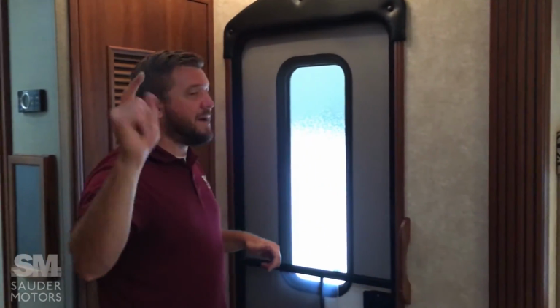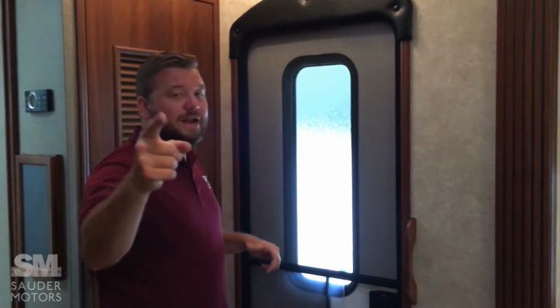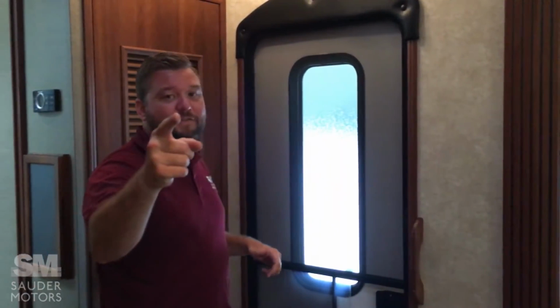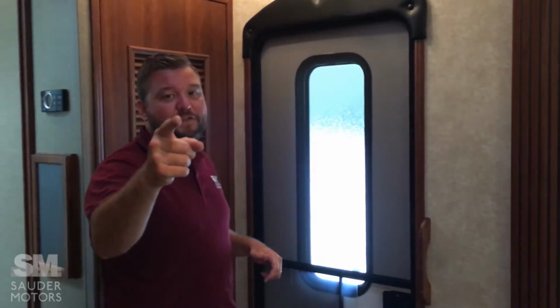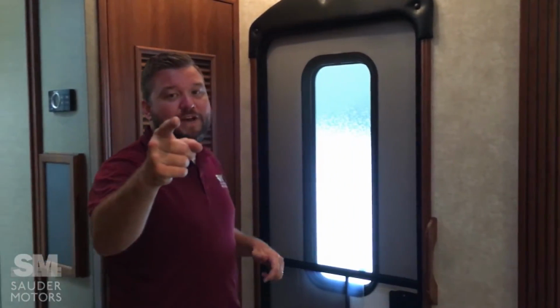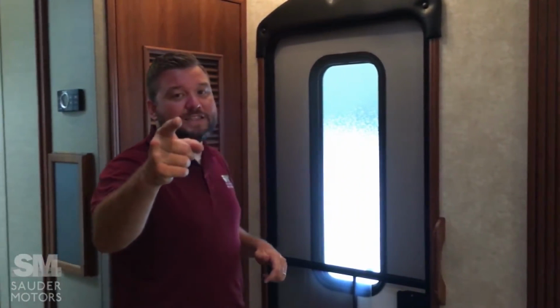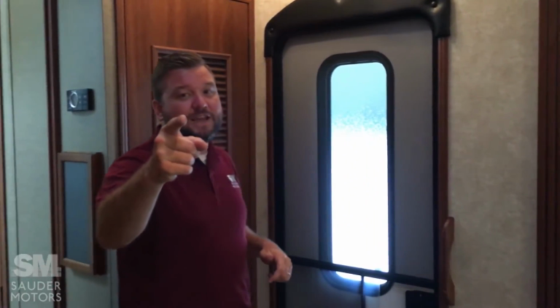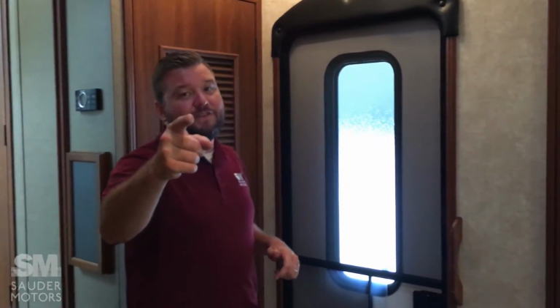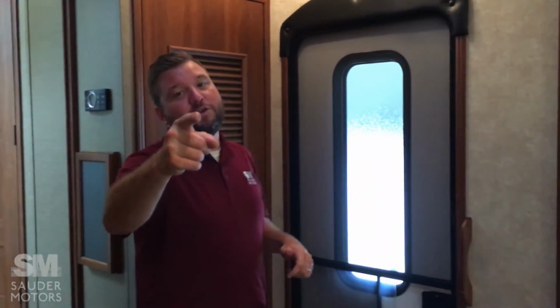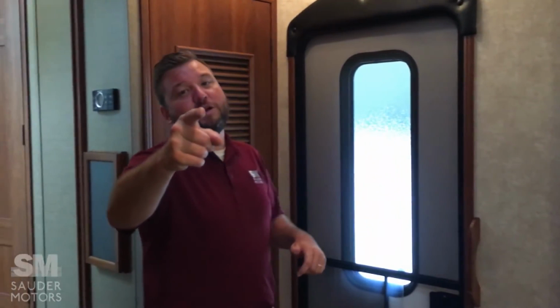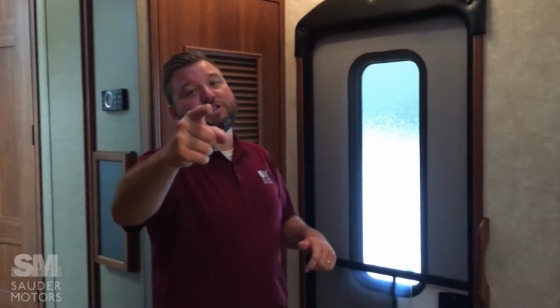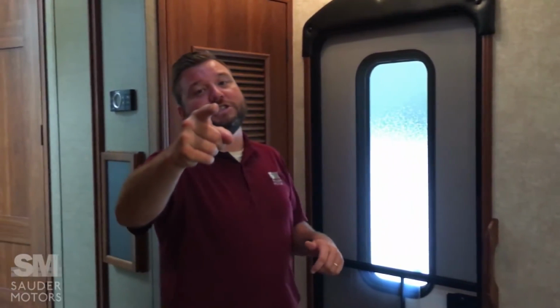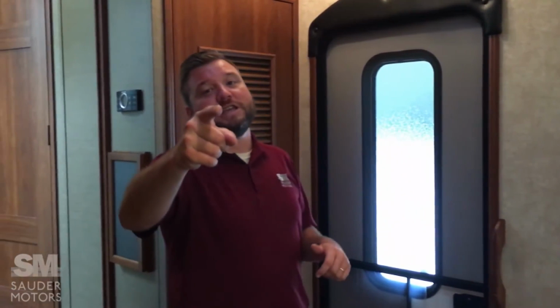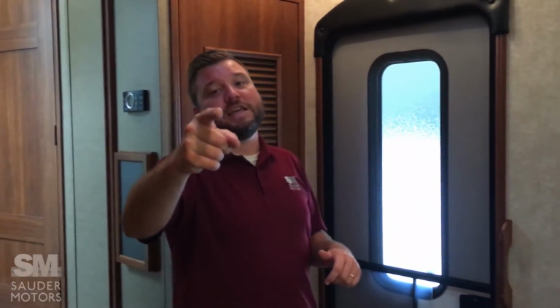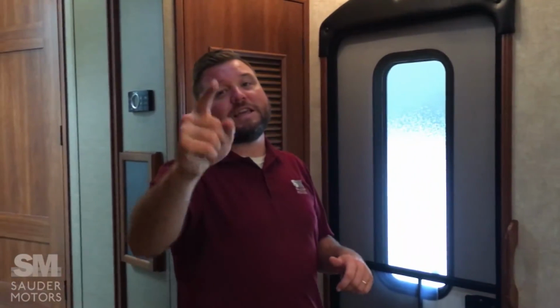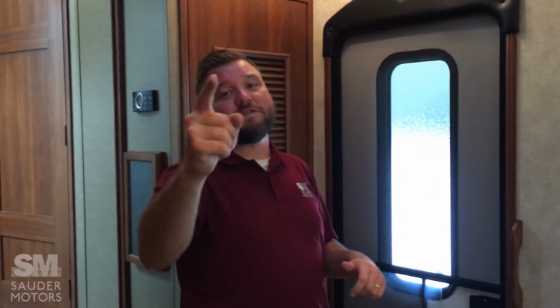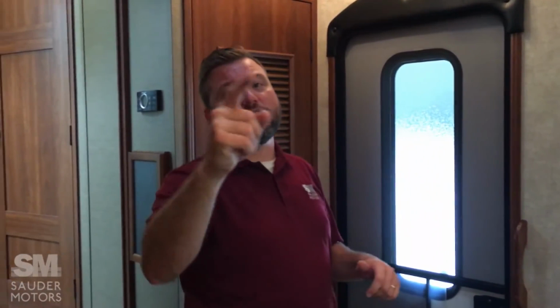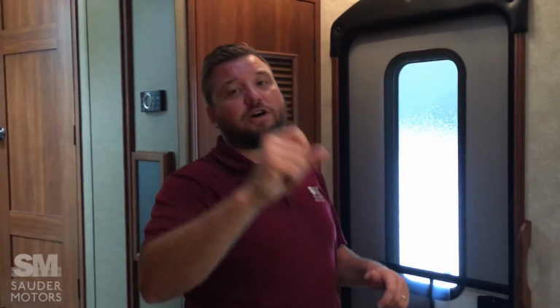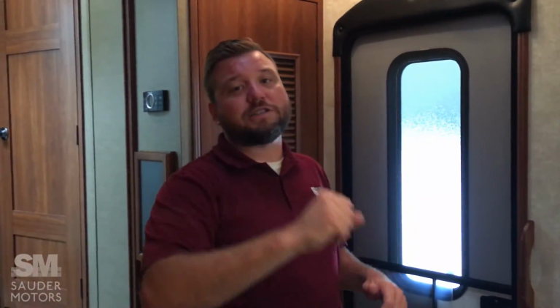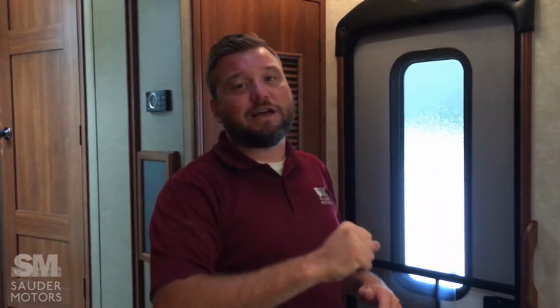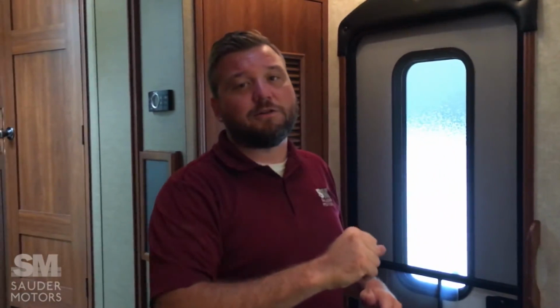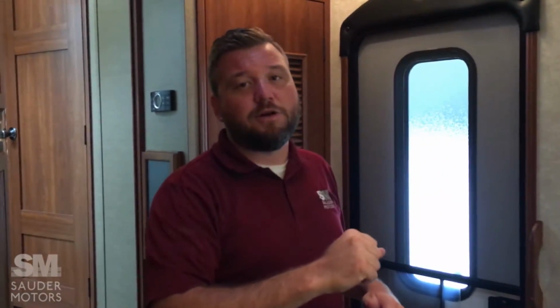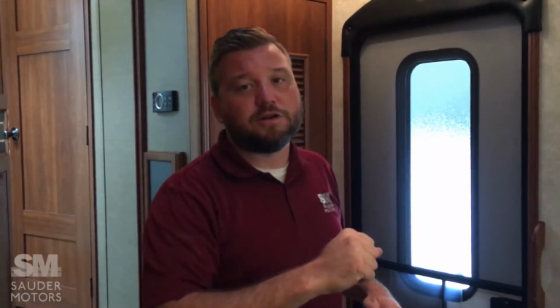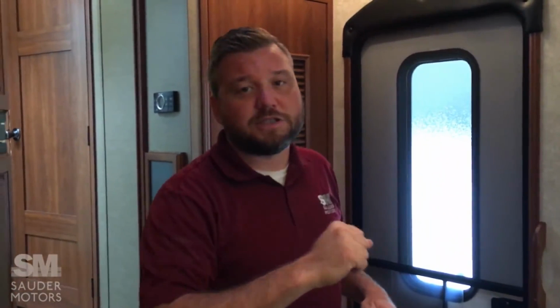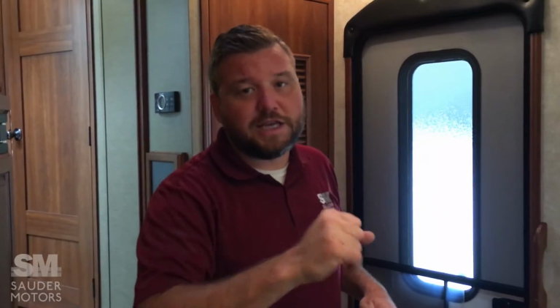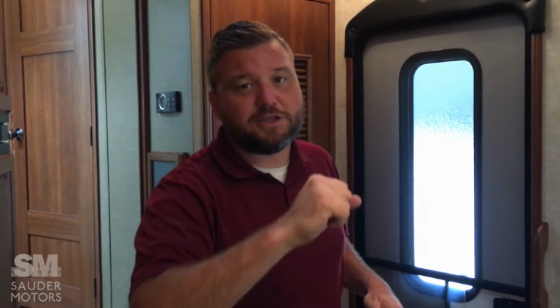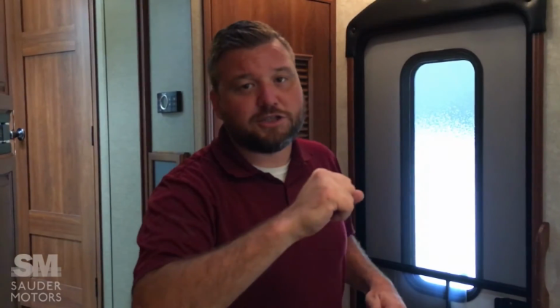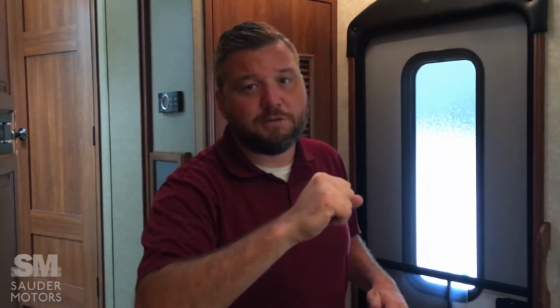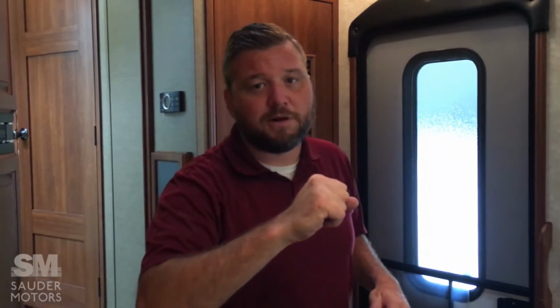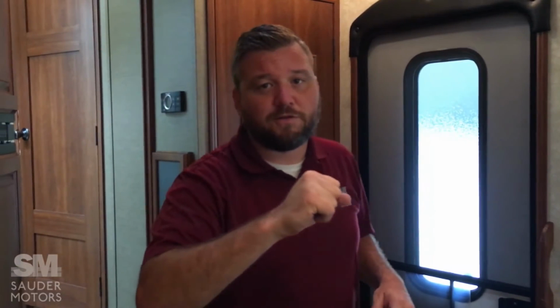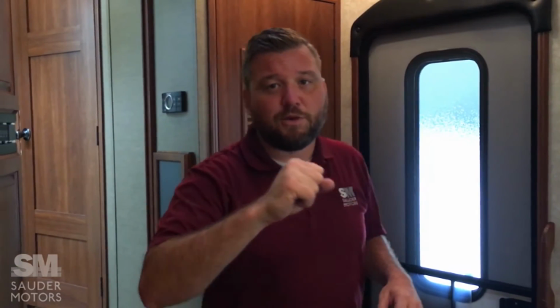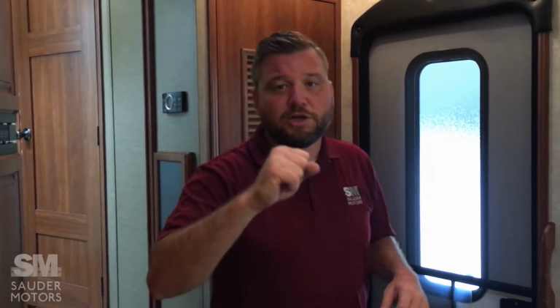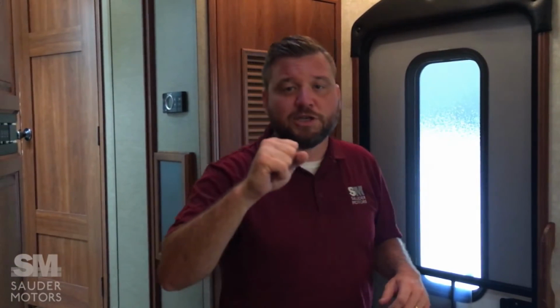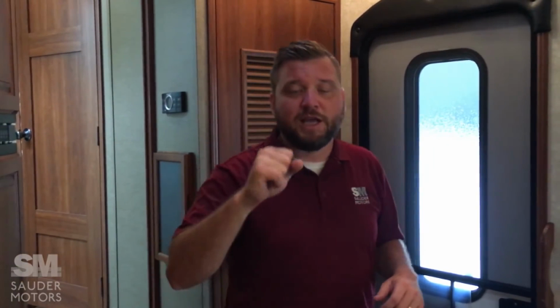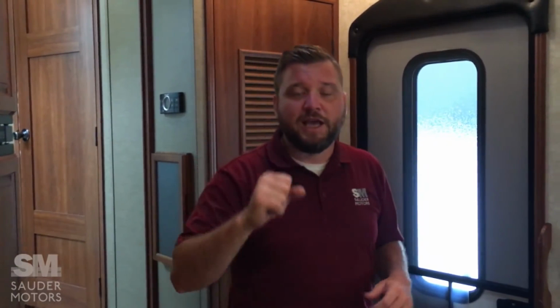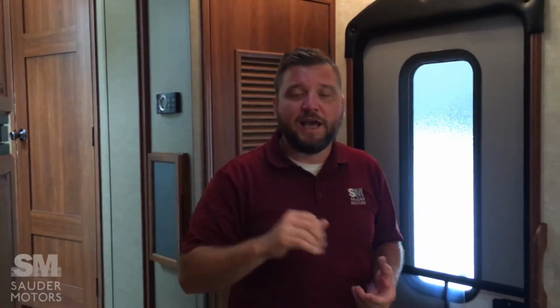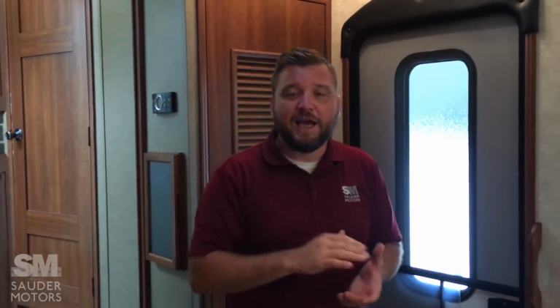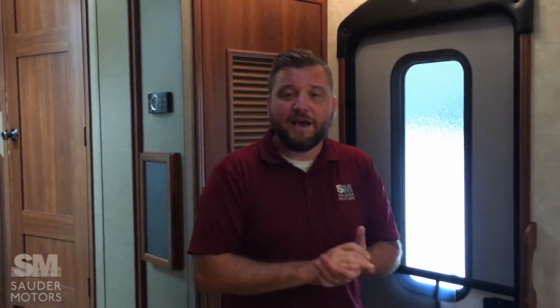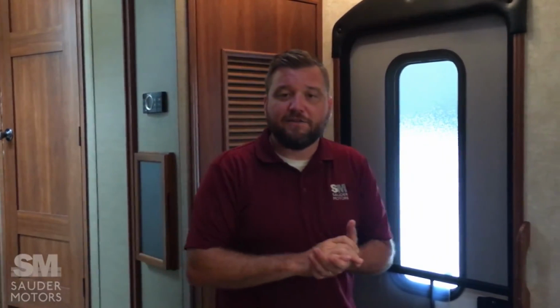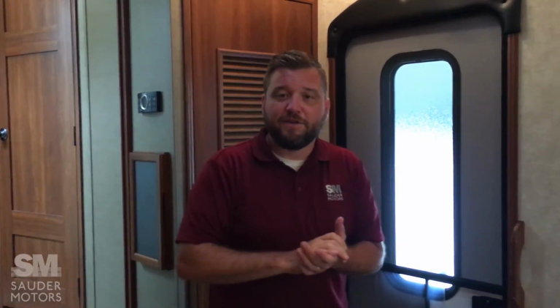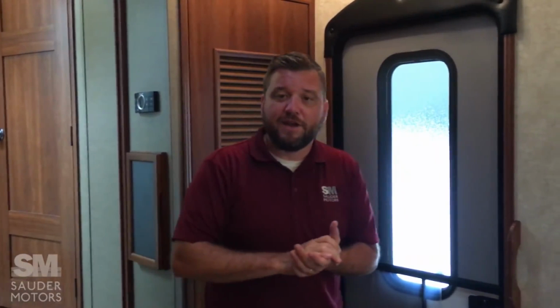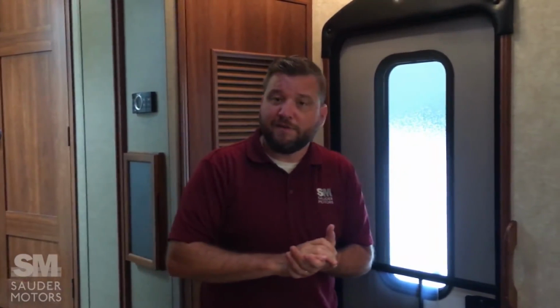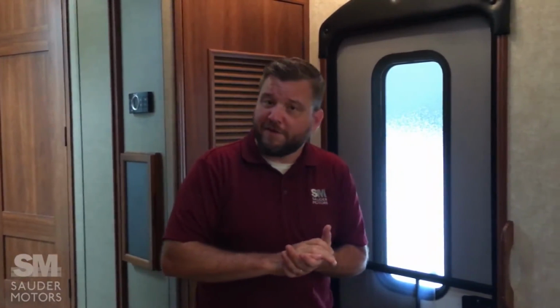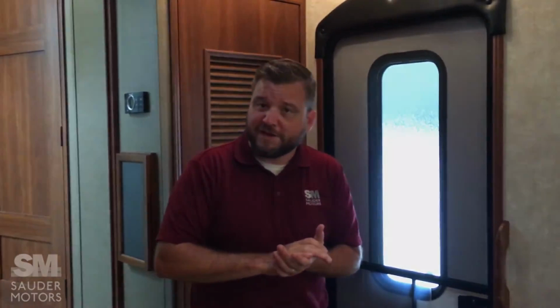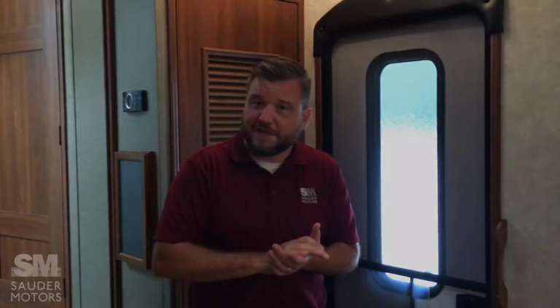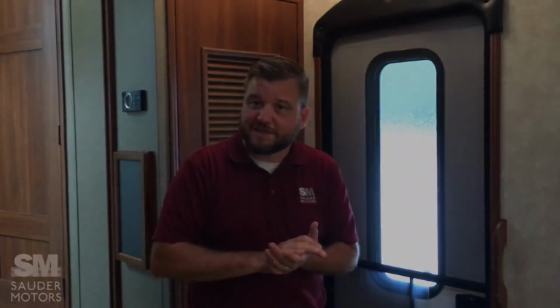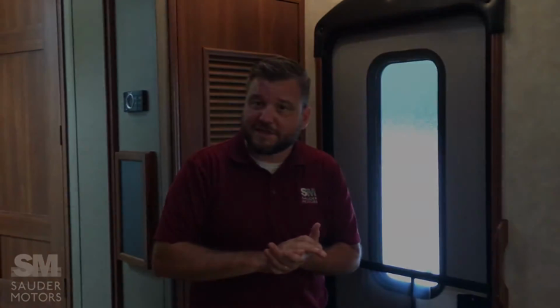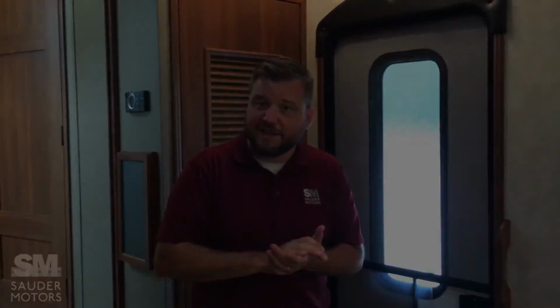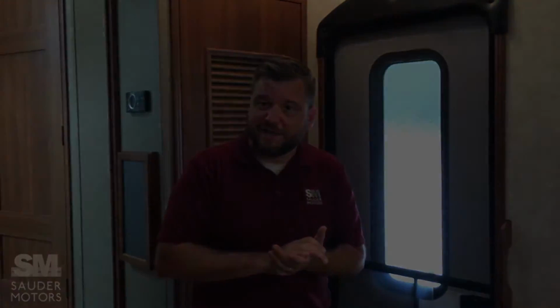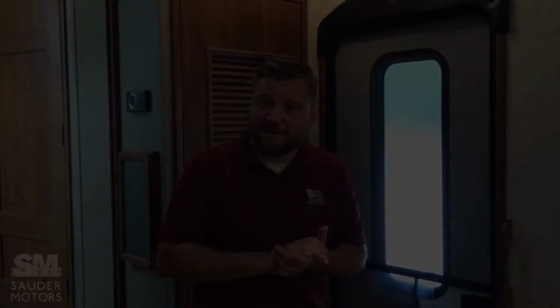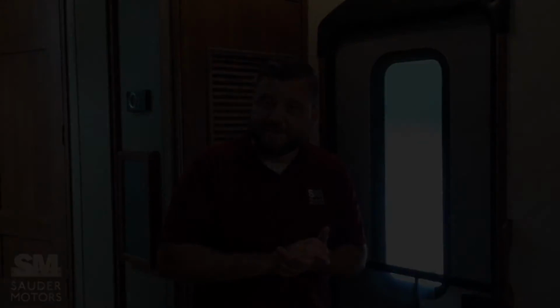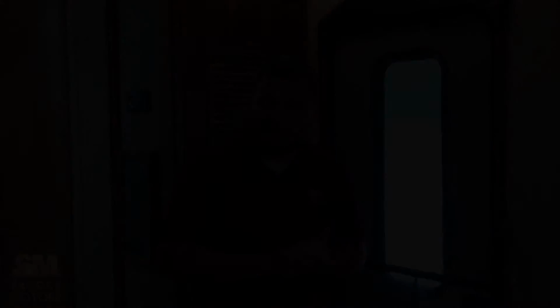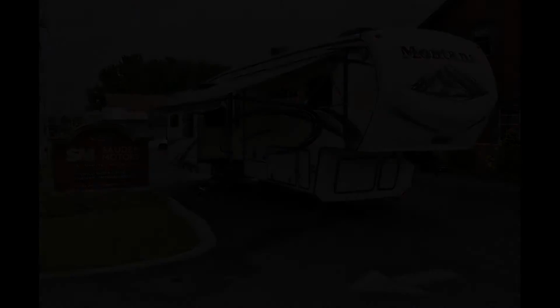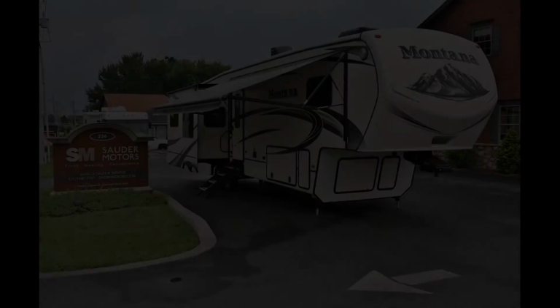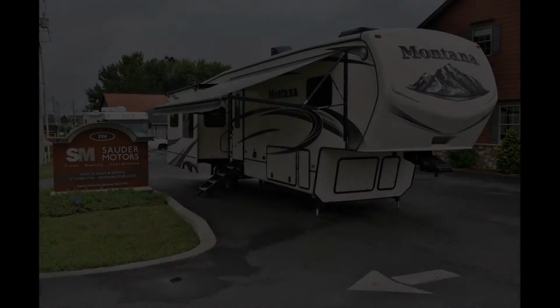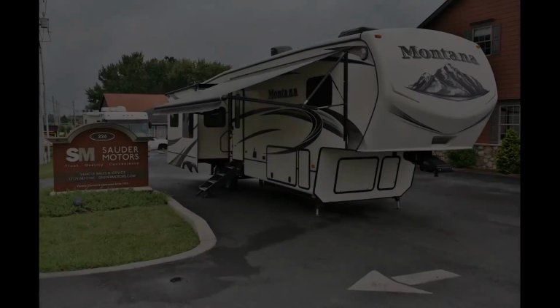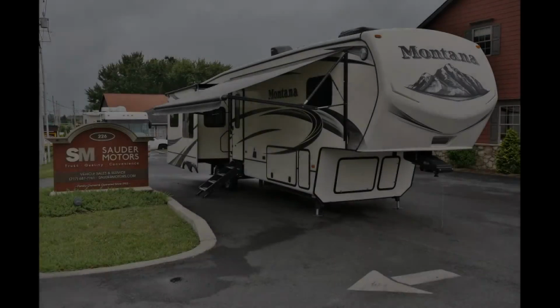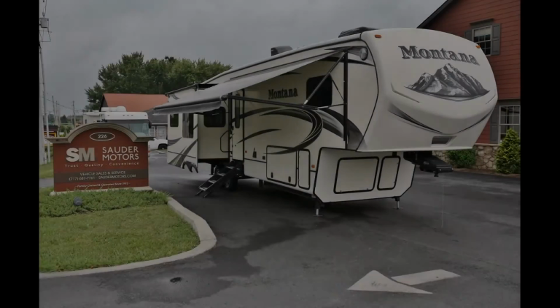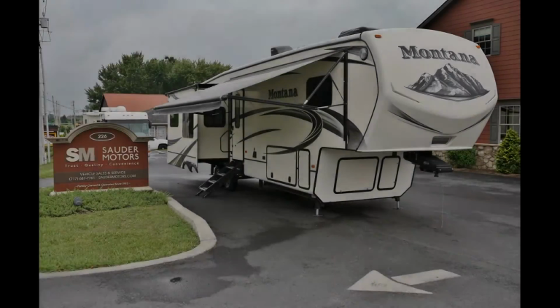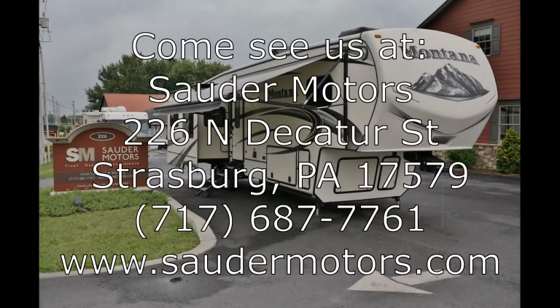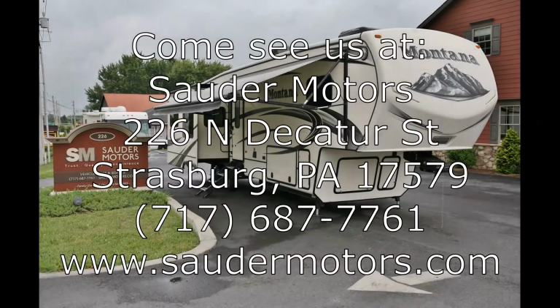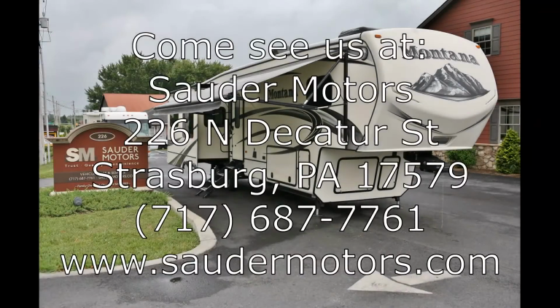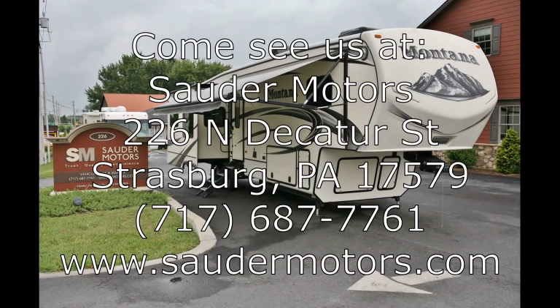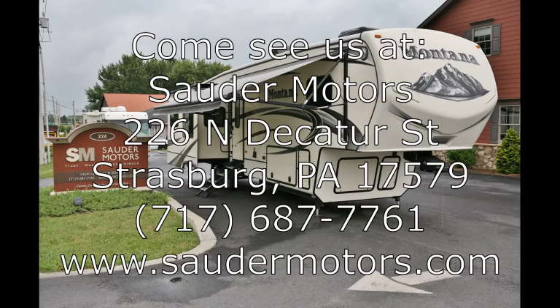But if you guys have any questions, give us a call at Sauter Motors. Thank you so much for watching. Have a fantastic day. Thank you.